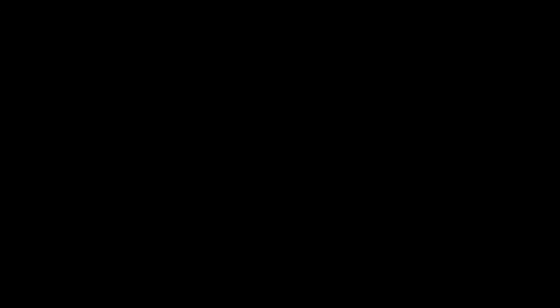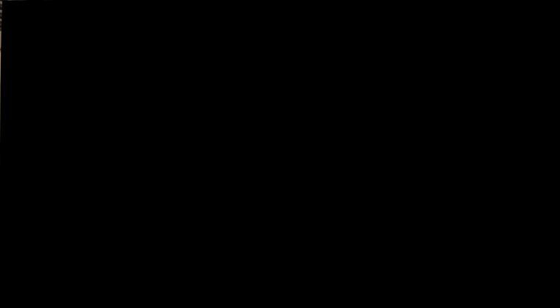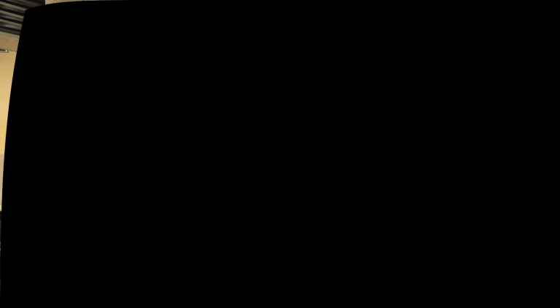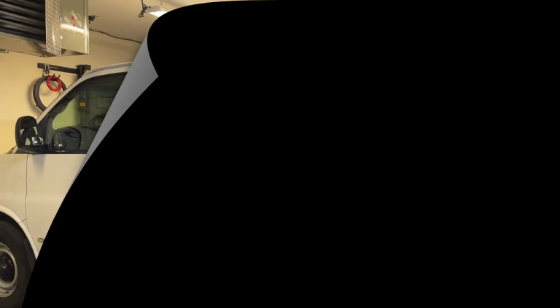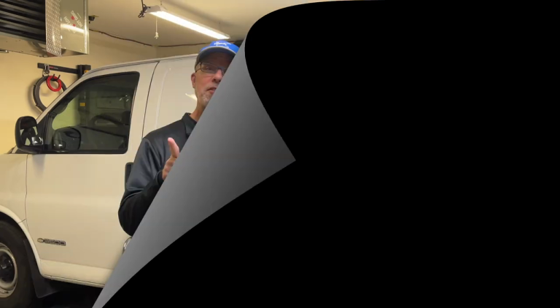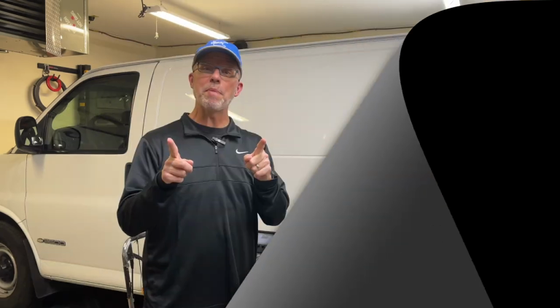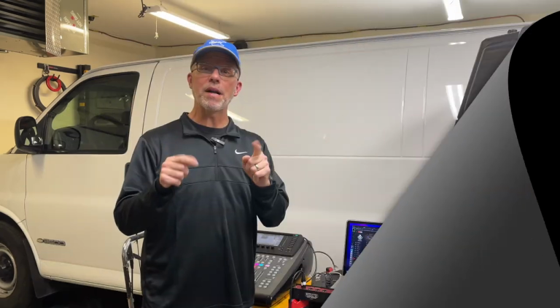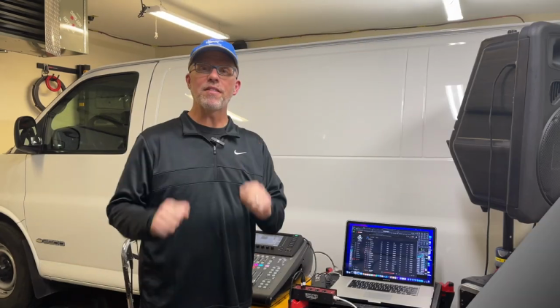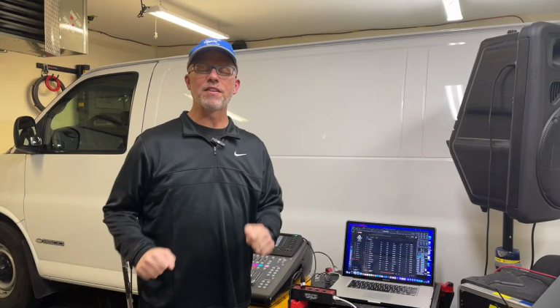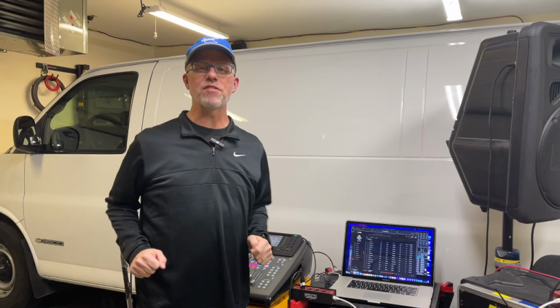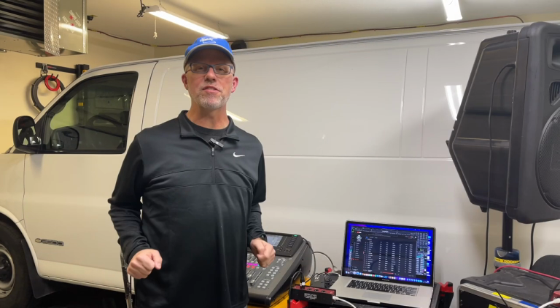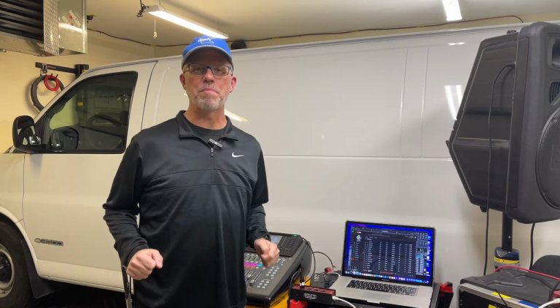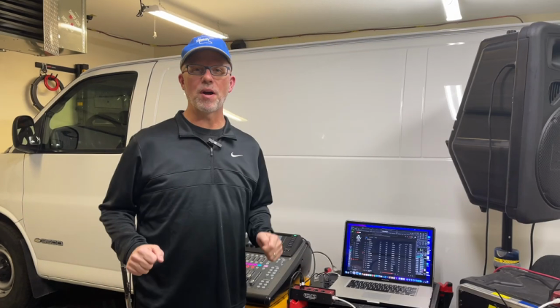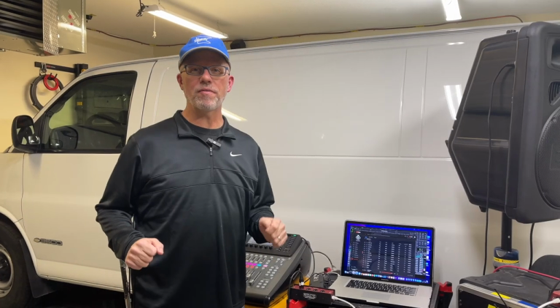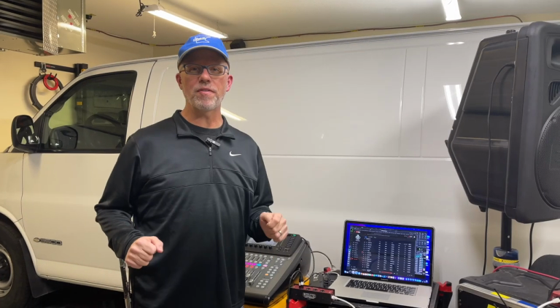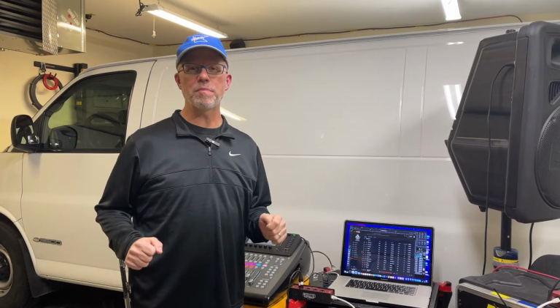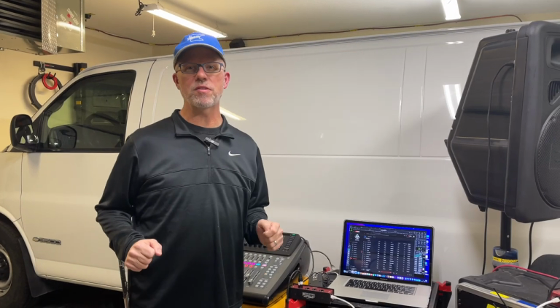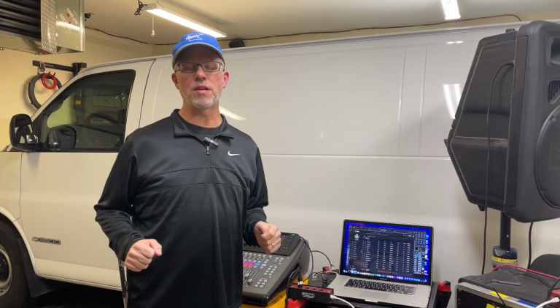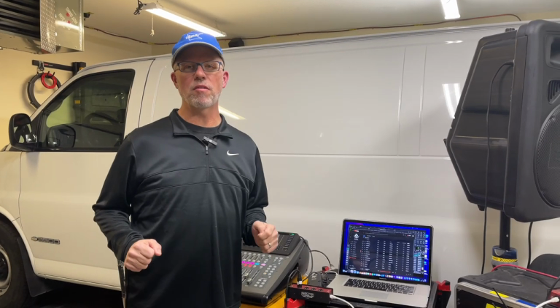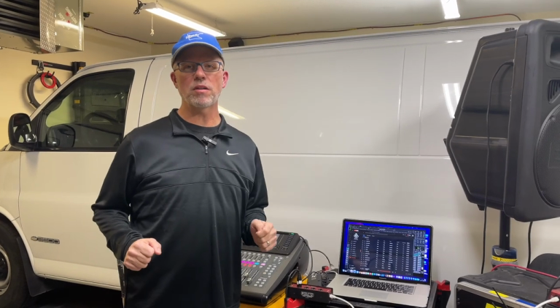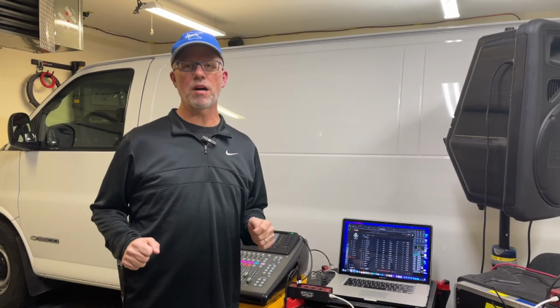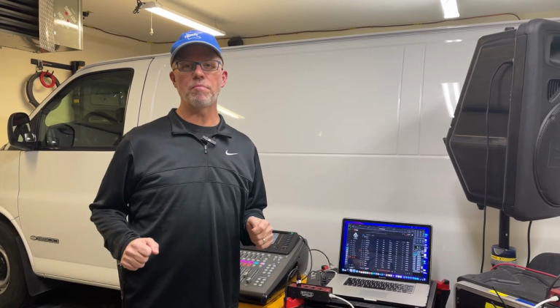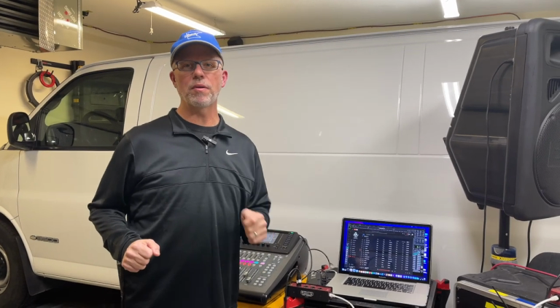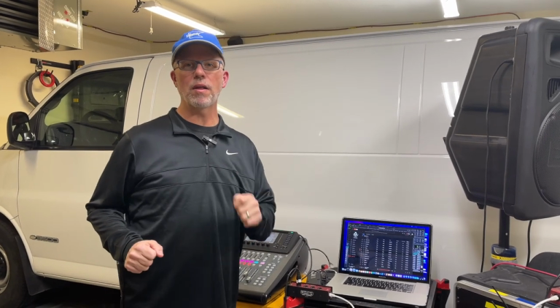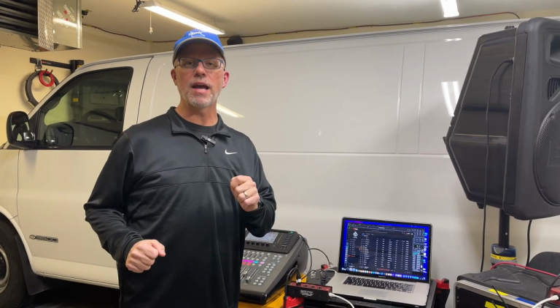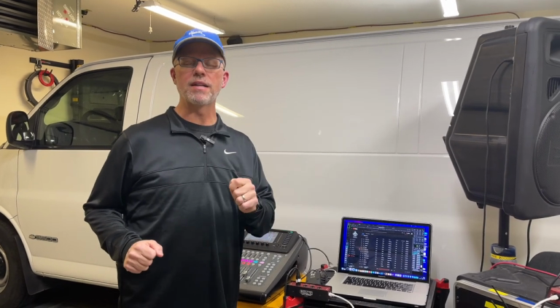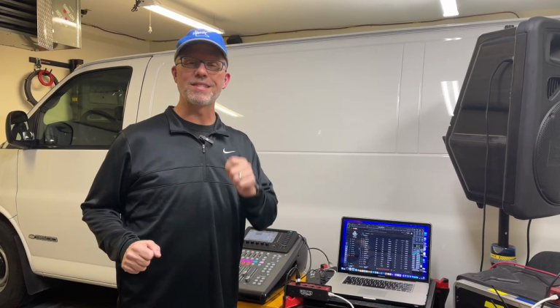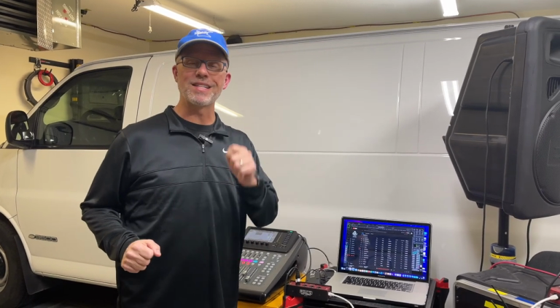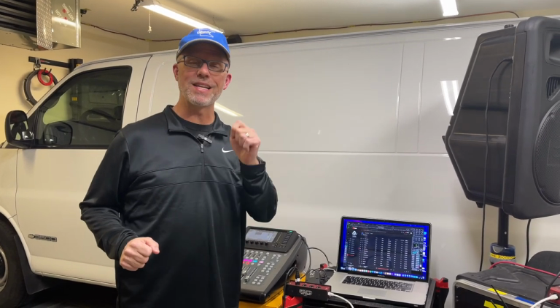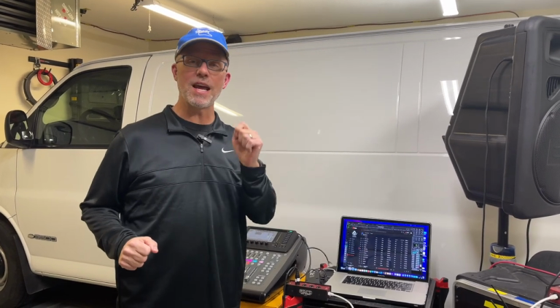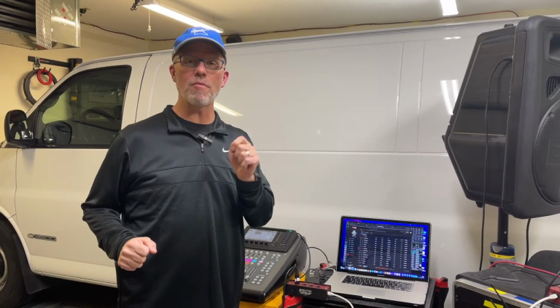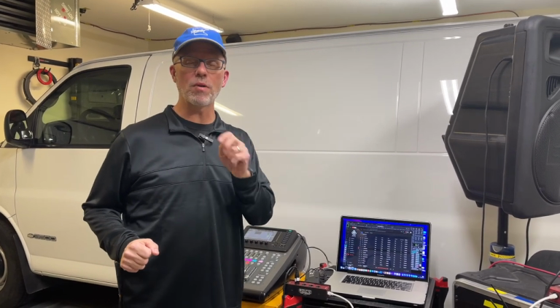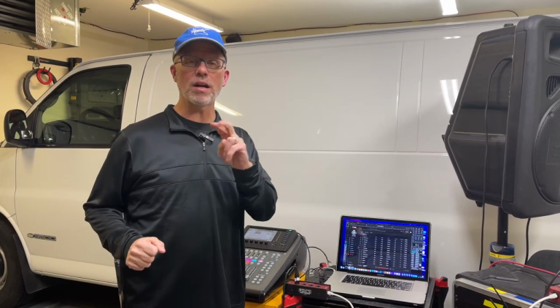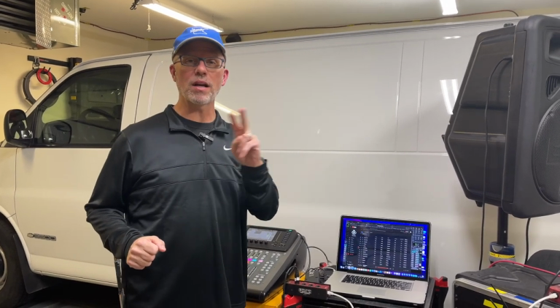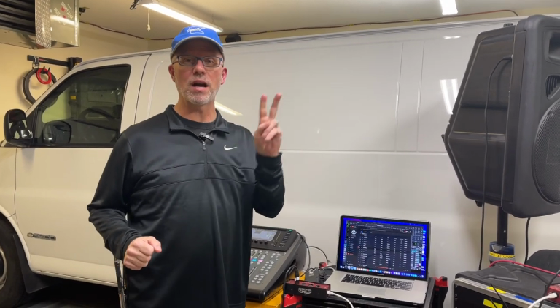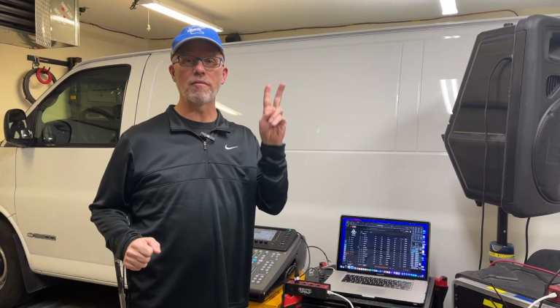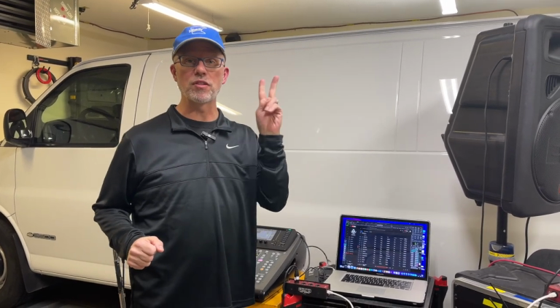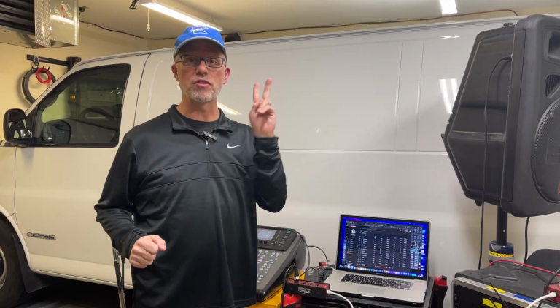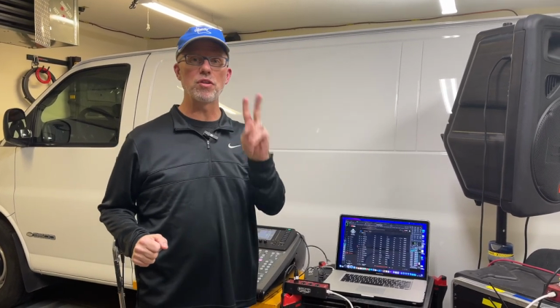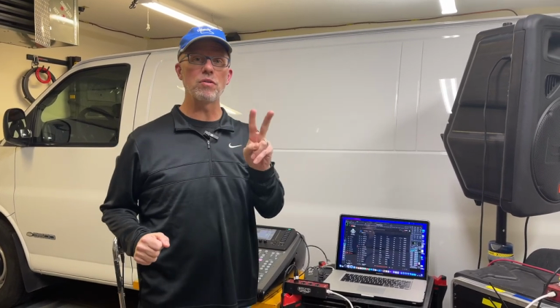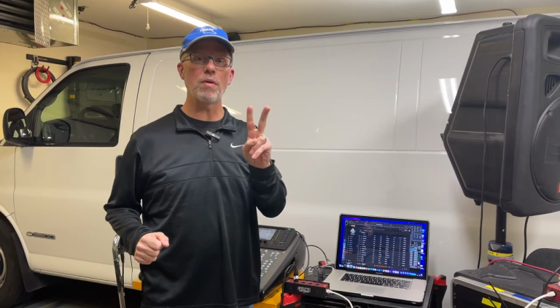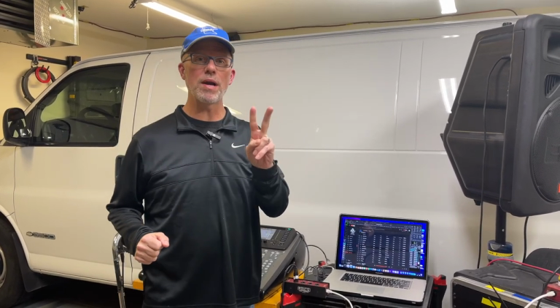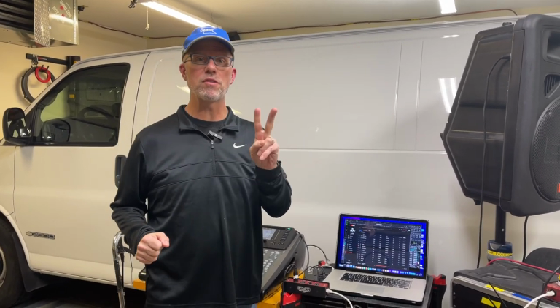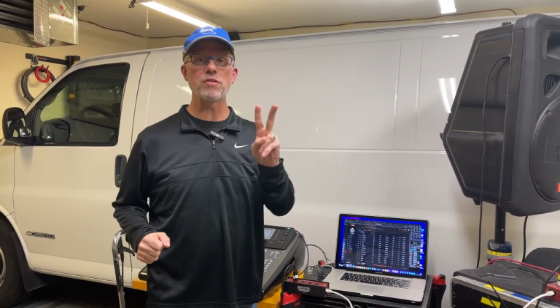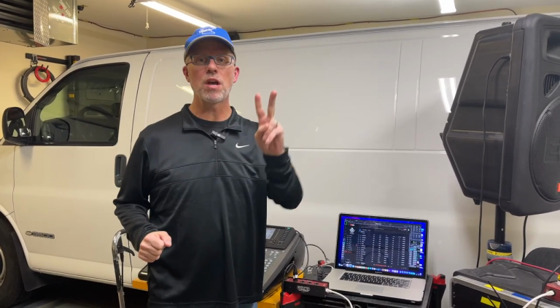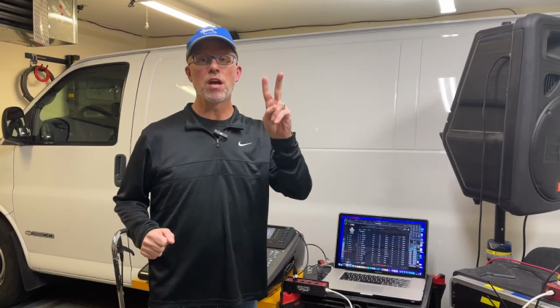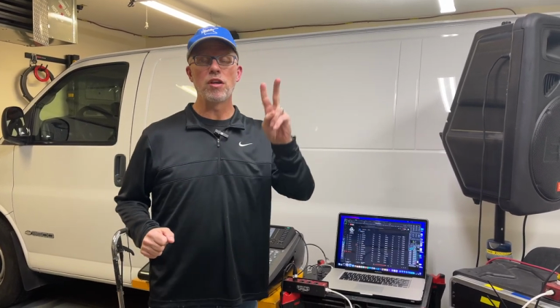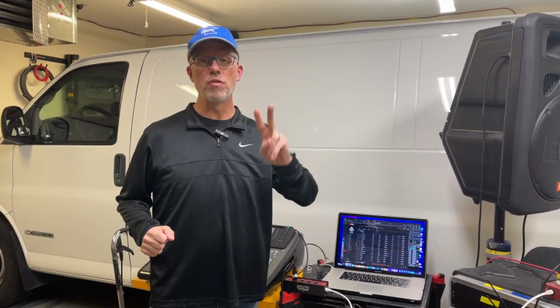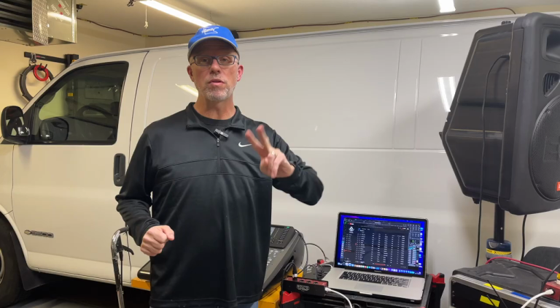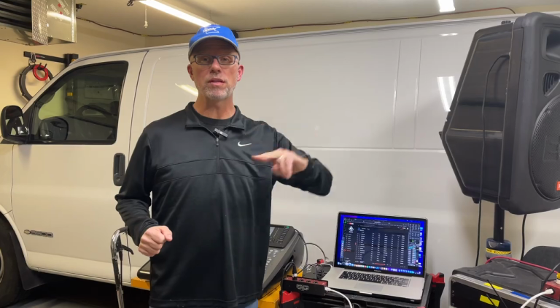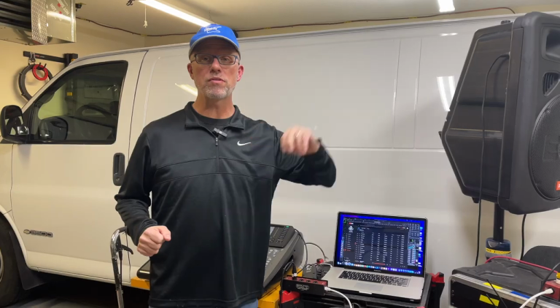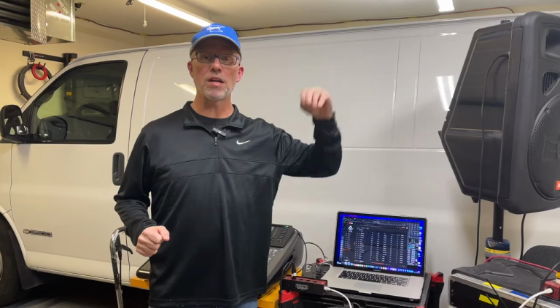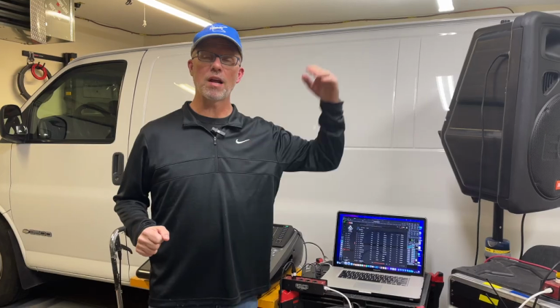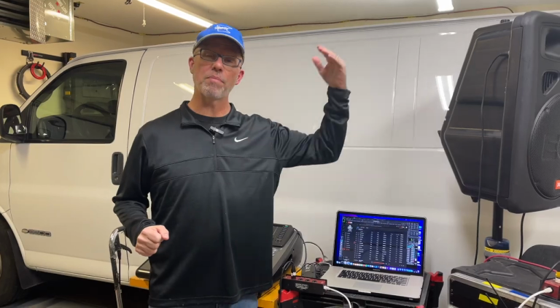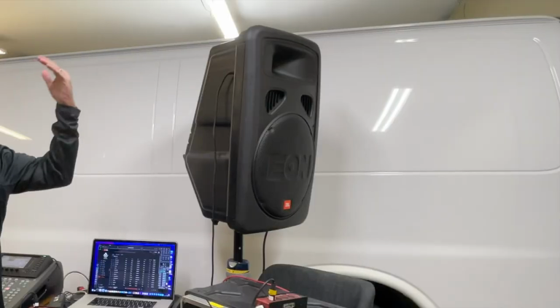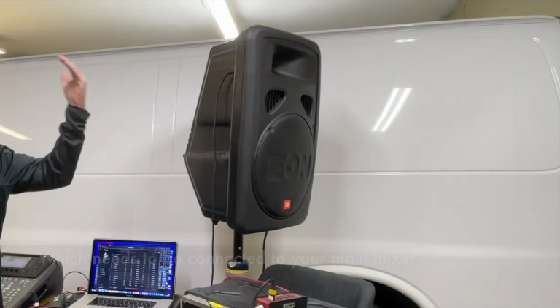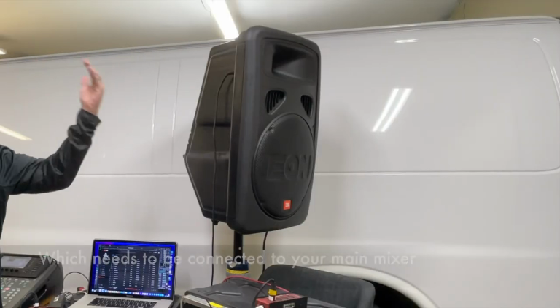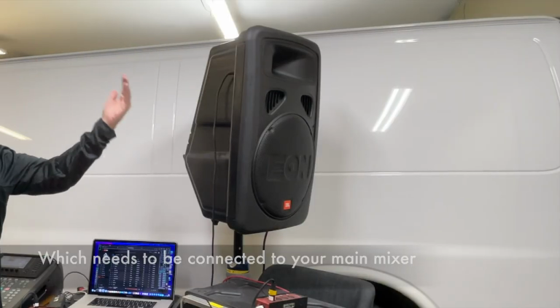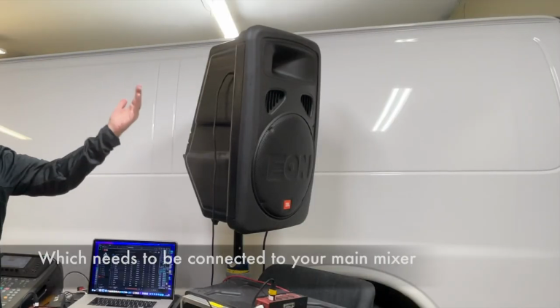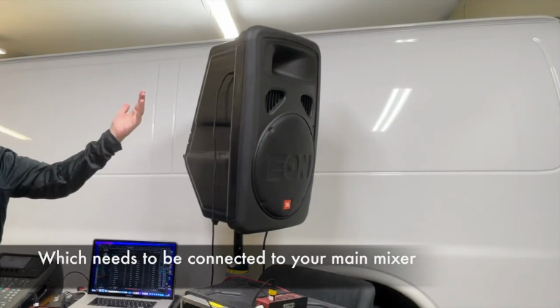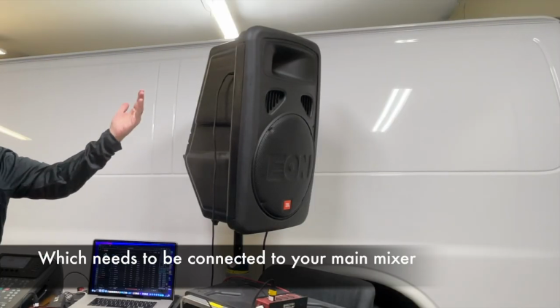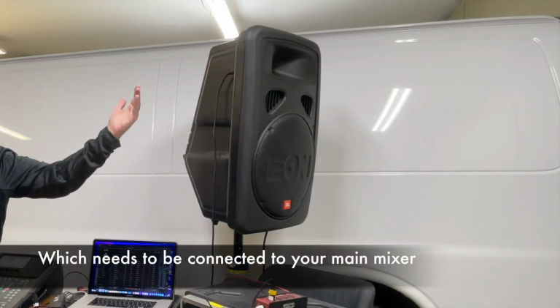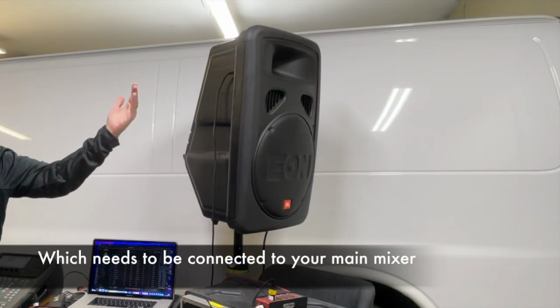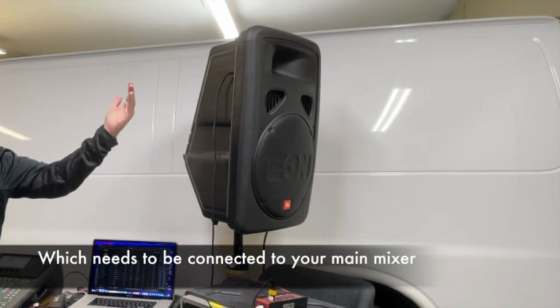Hey everybody, this is Bart from The Sound Couple and today we're going to cover two ways you can set up a remote speaker.